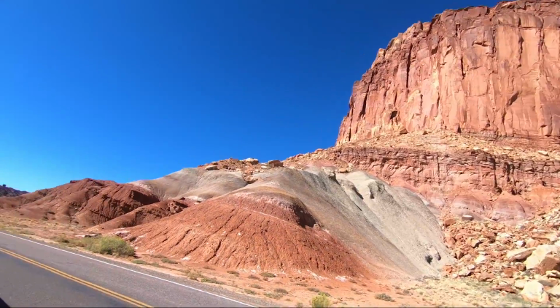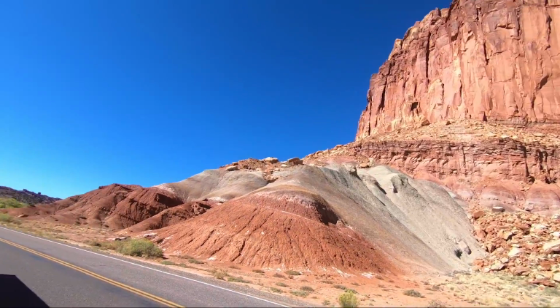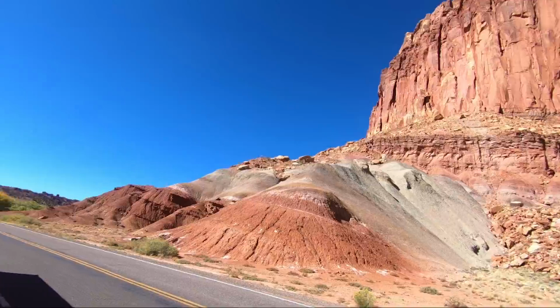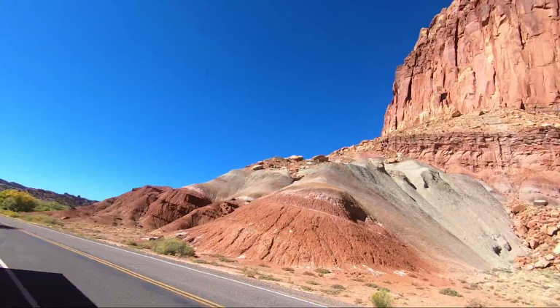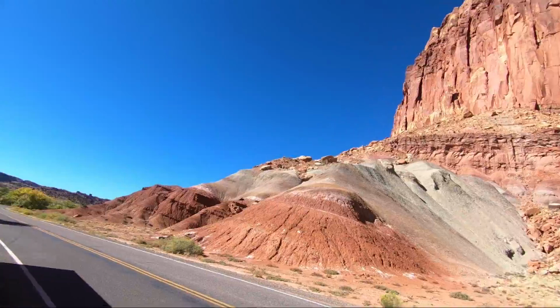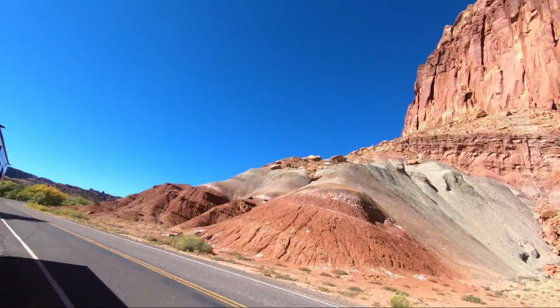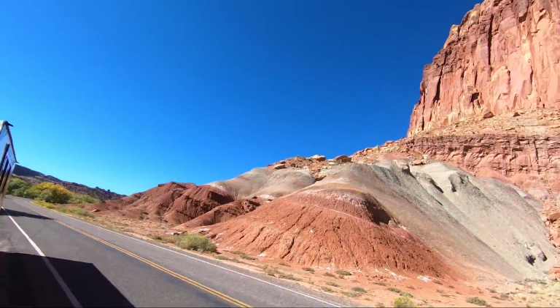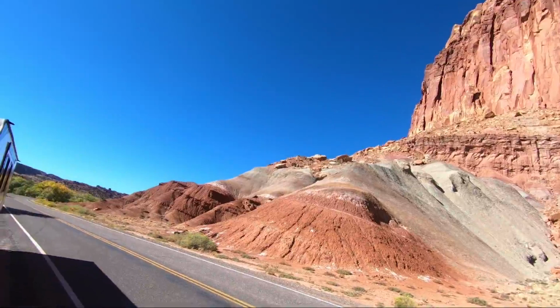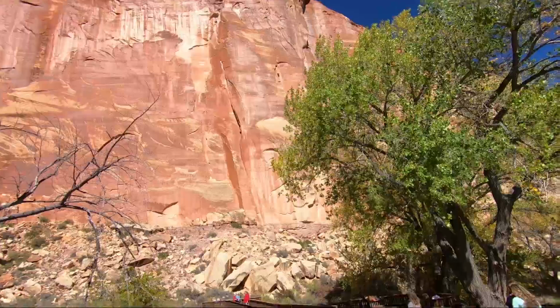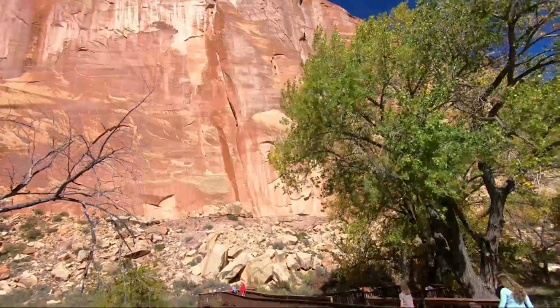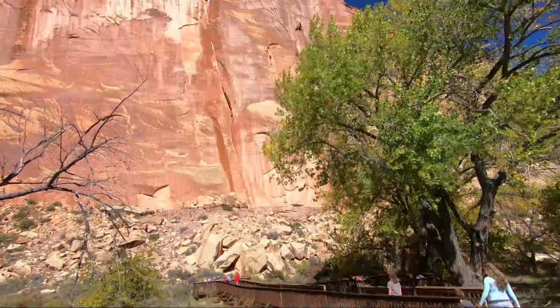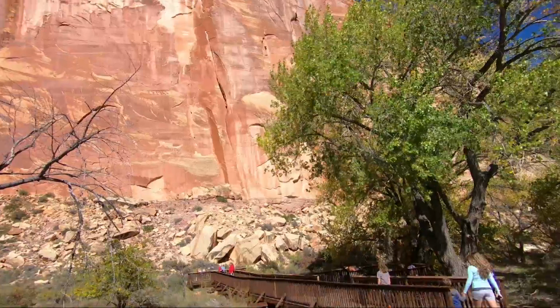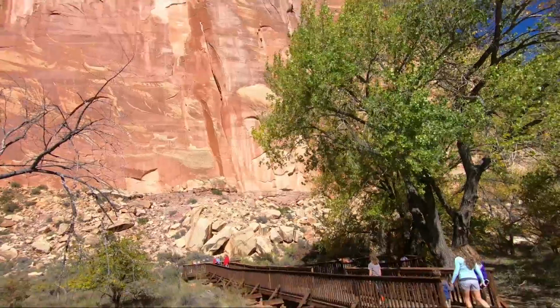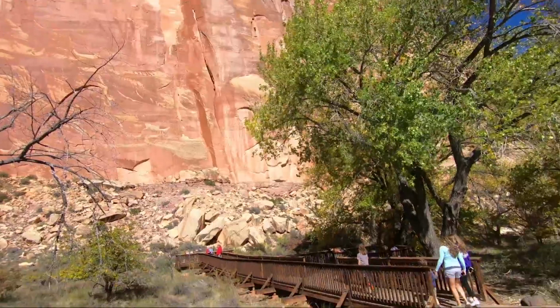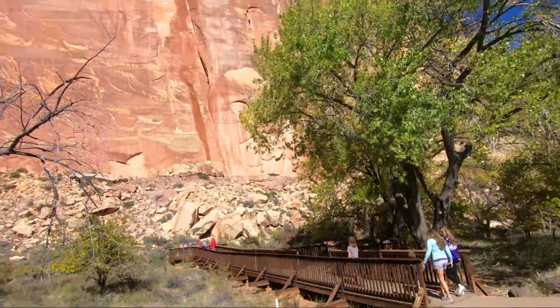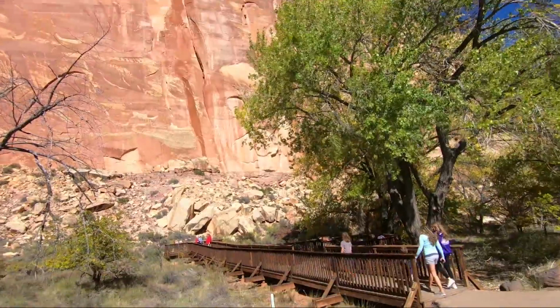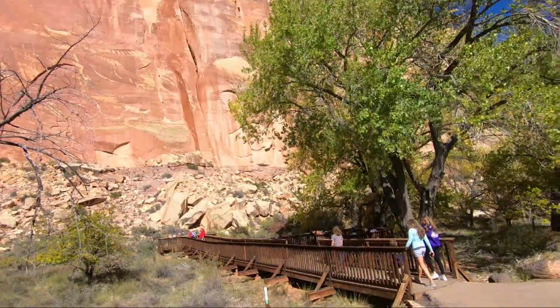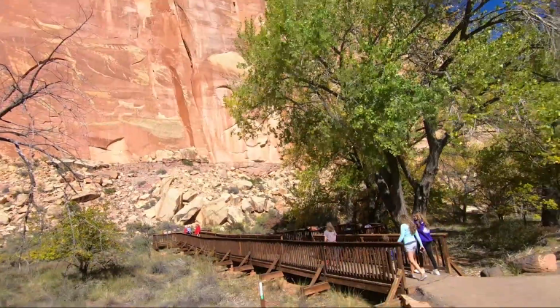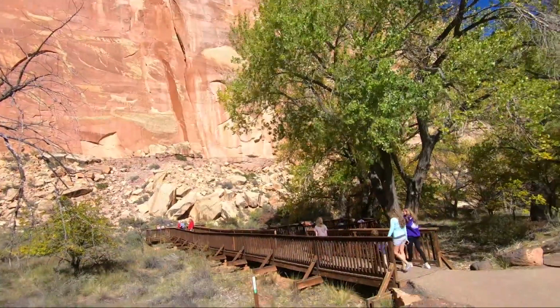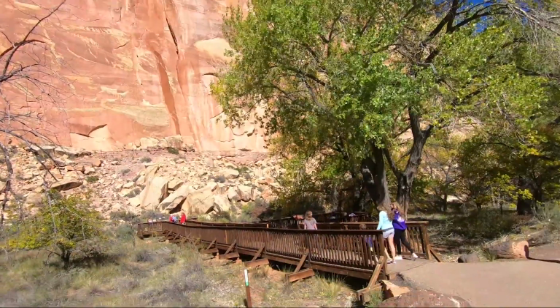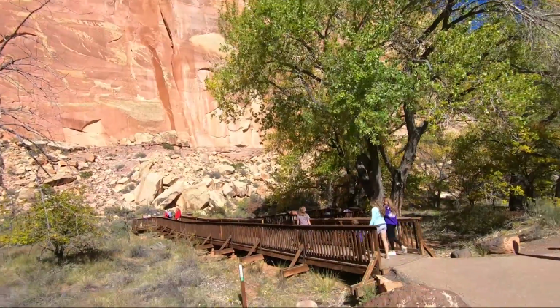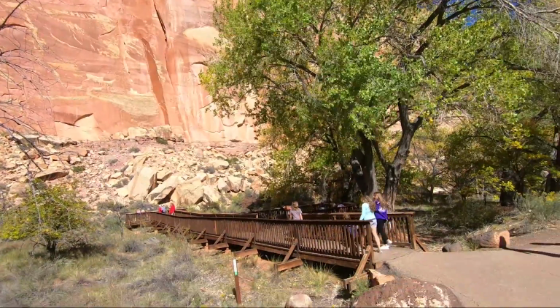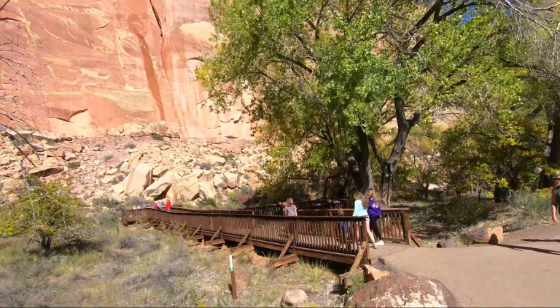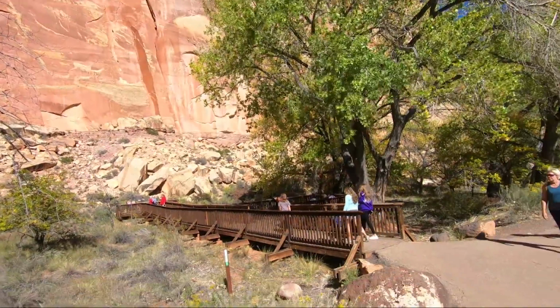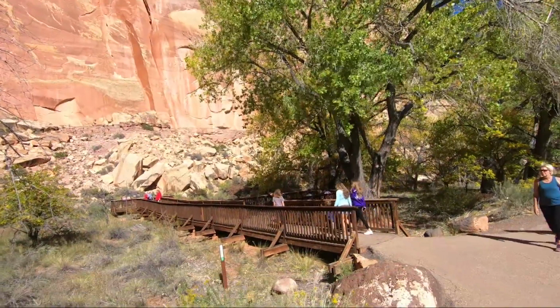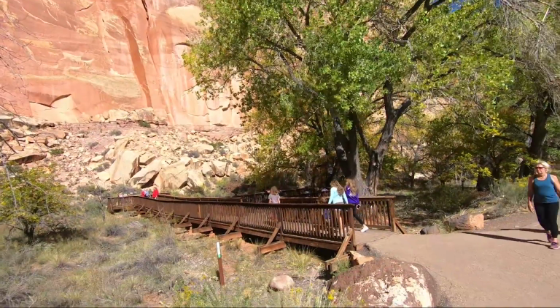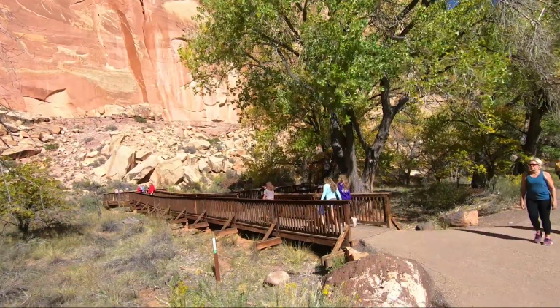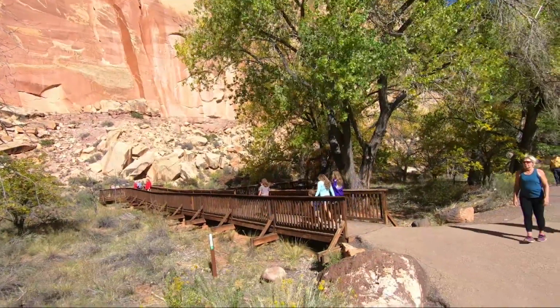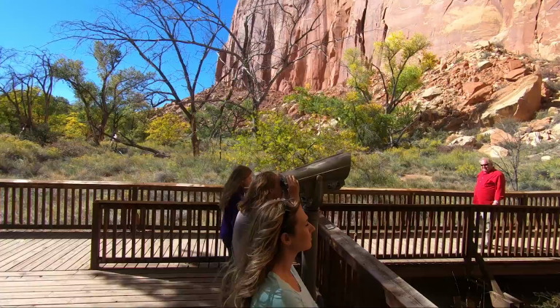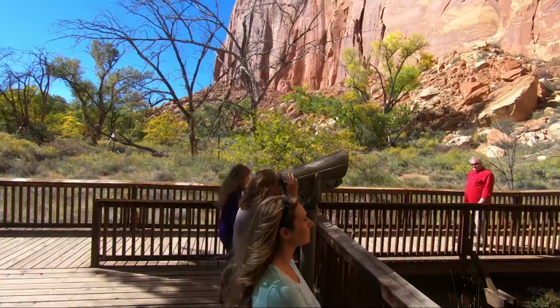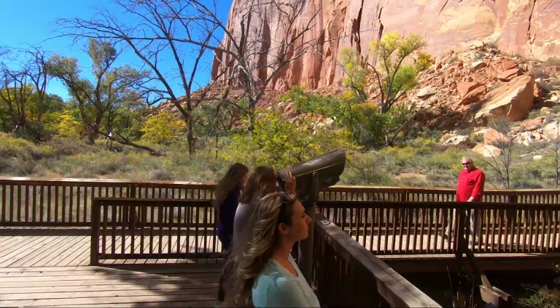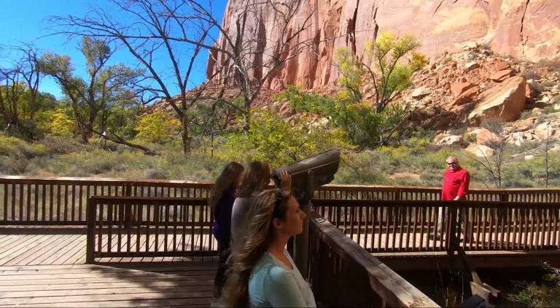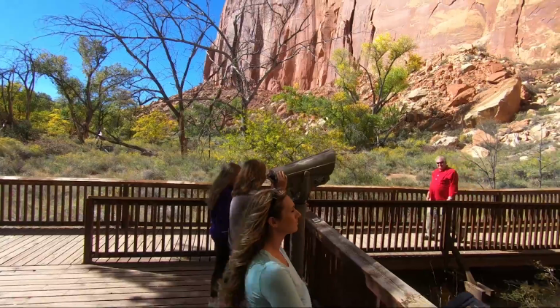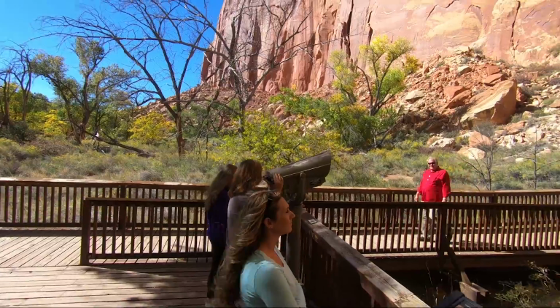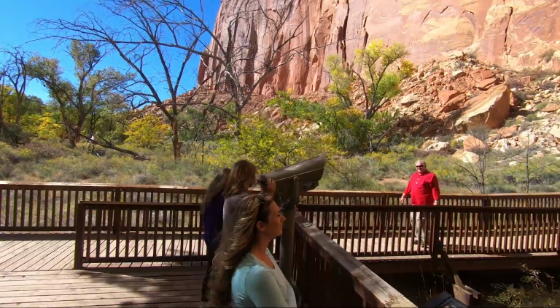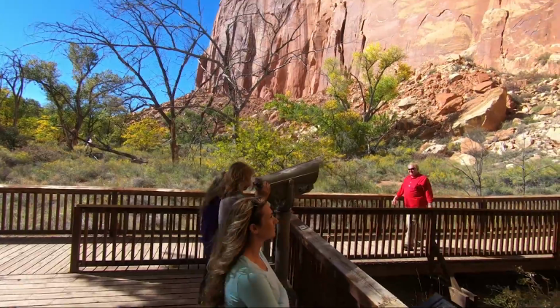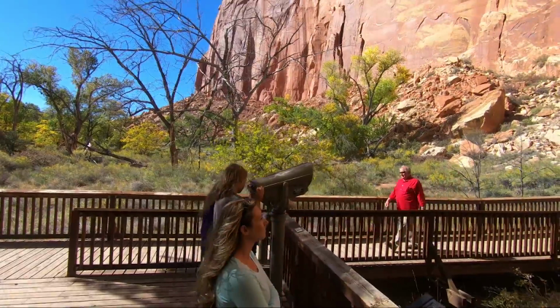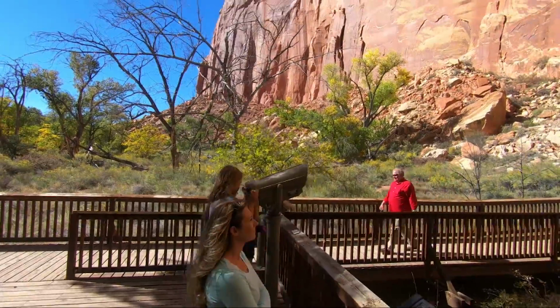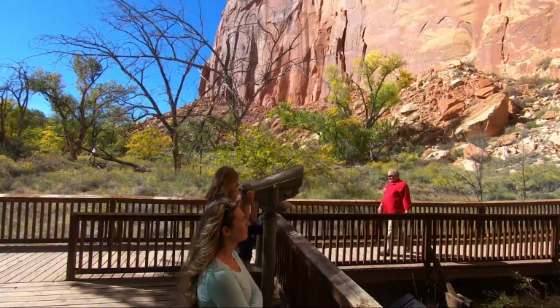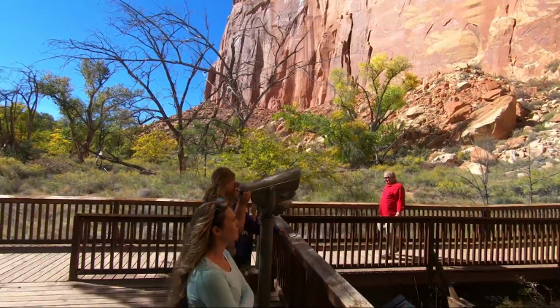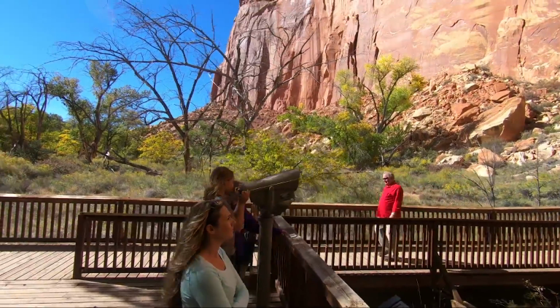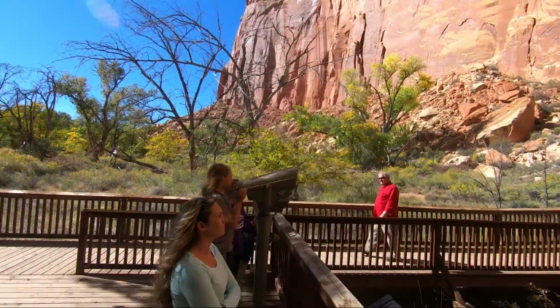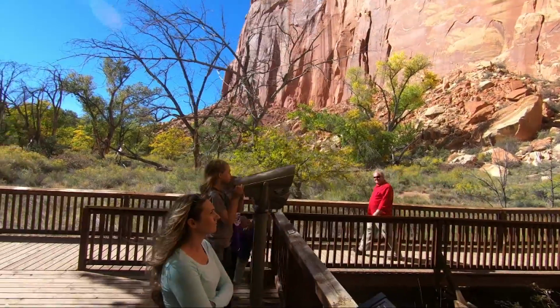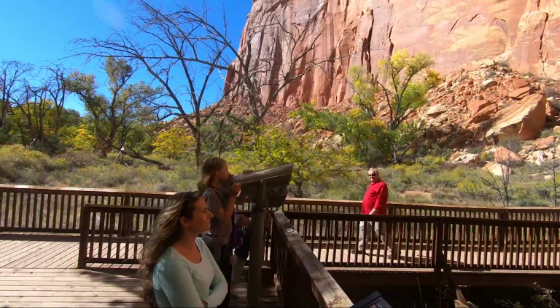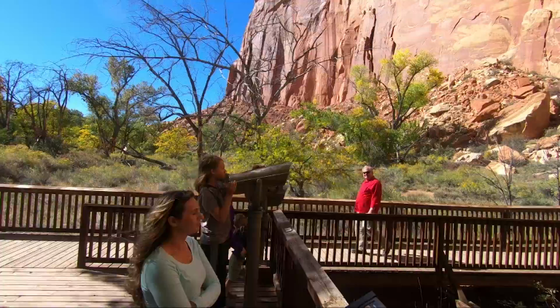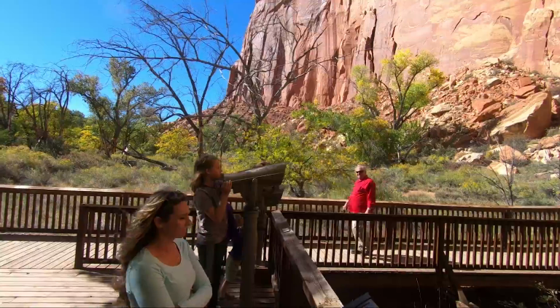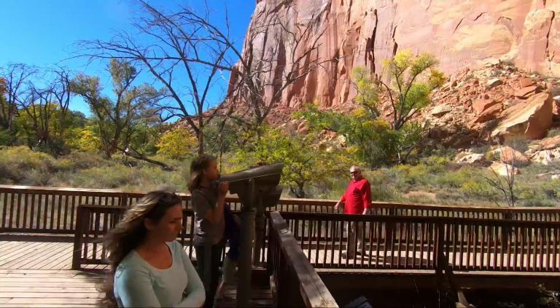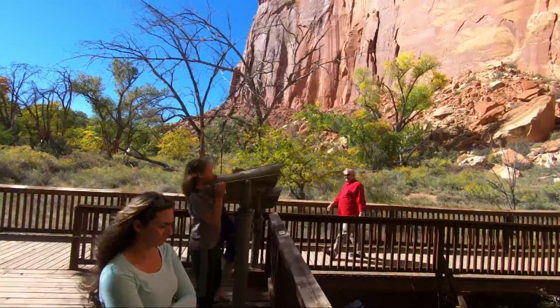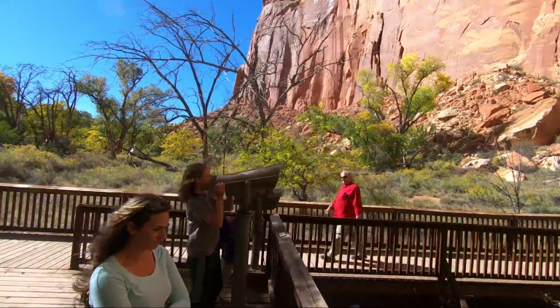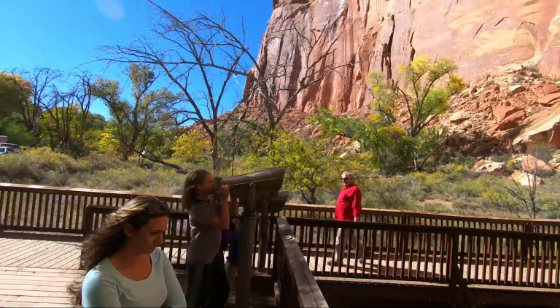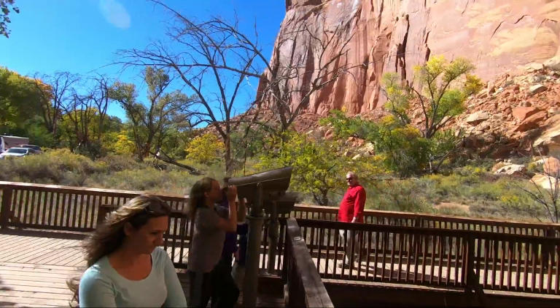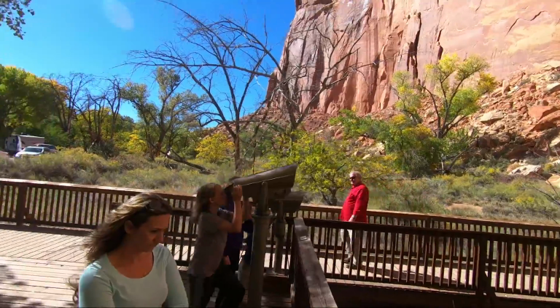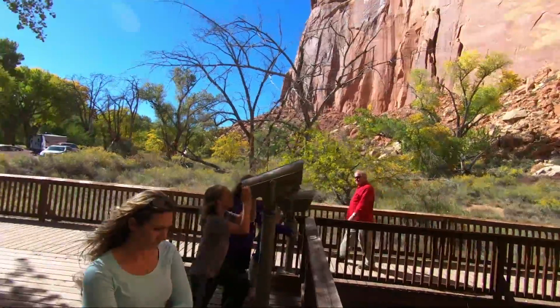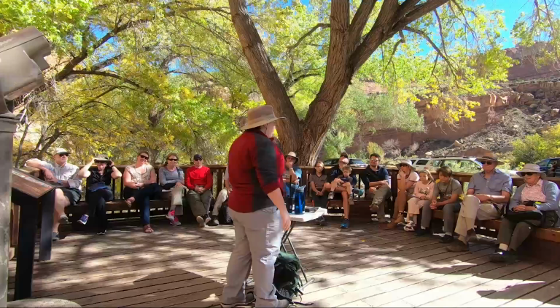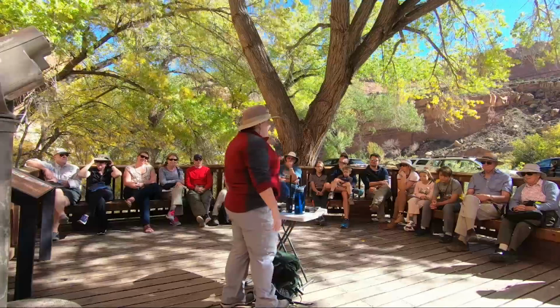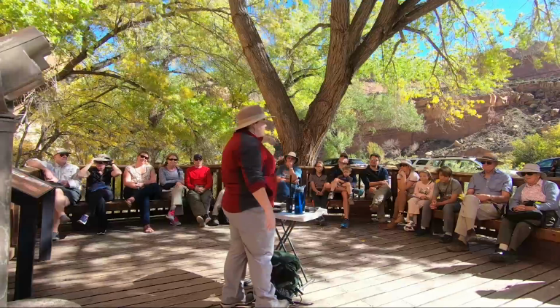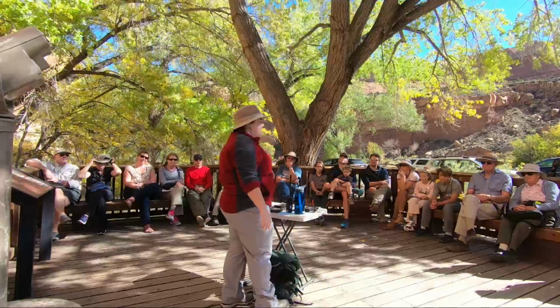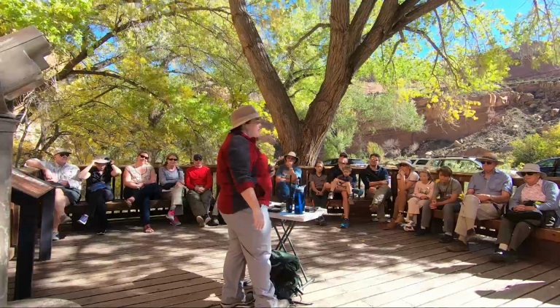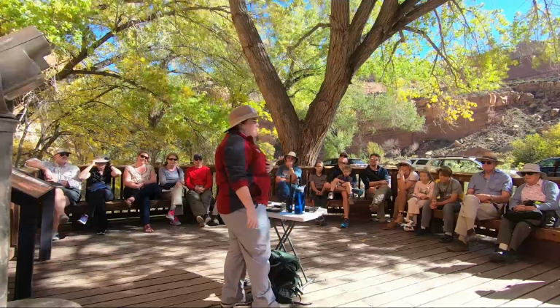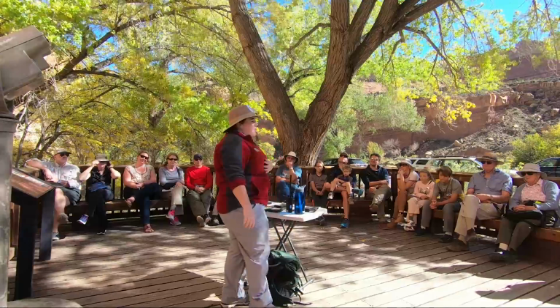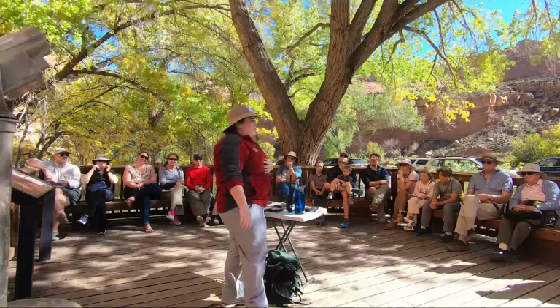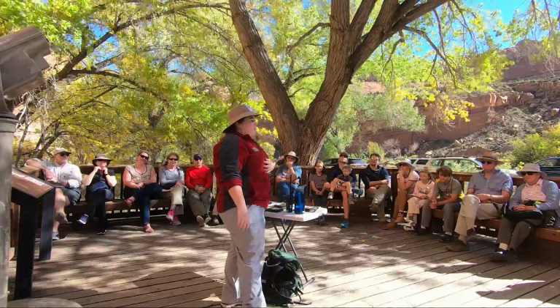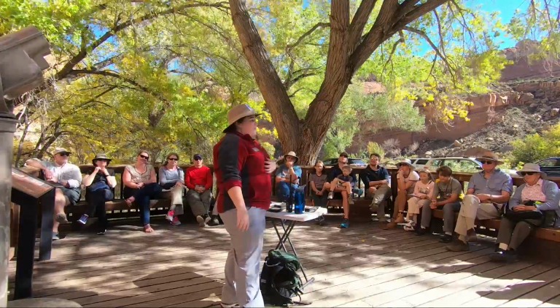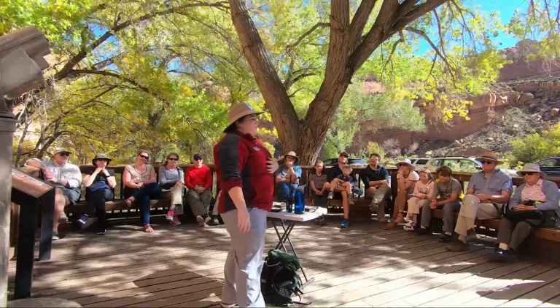Passing through Capitol Reef National Park, we stopped at a petroglyph location and happened to time it perfectly to catch a National Parks presentation that was open to the public.